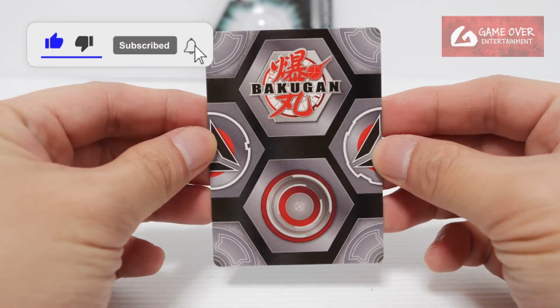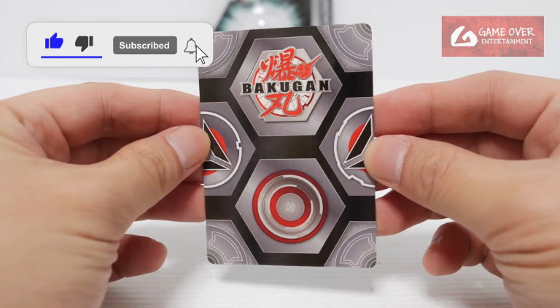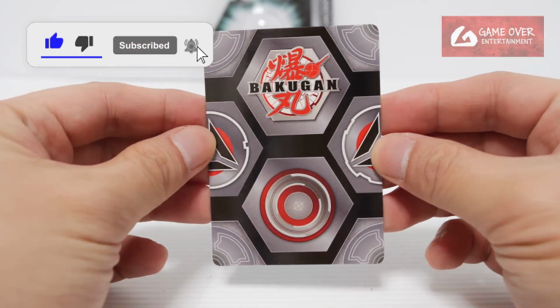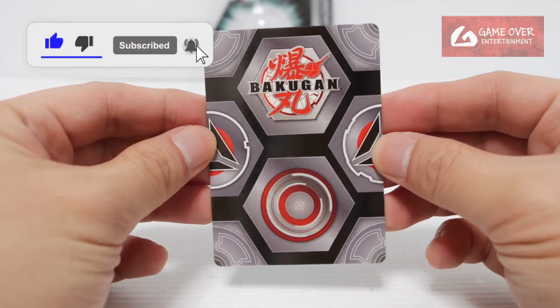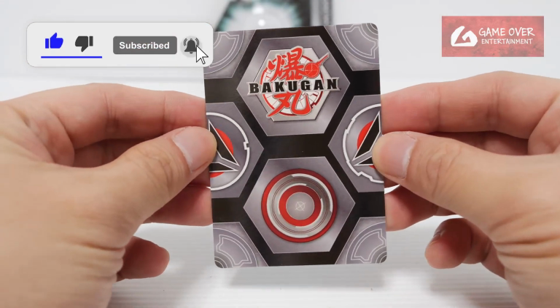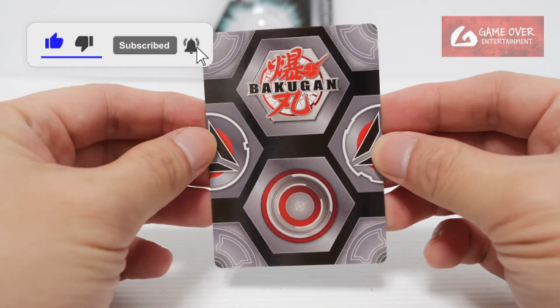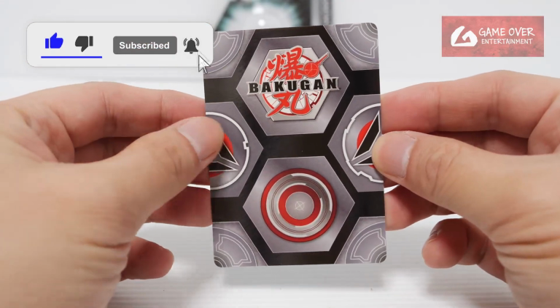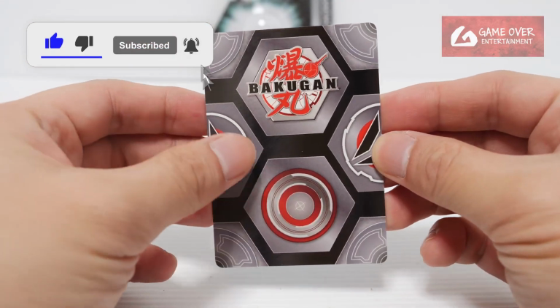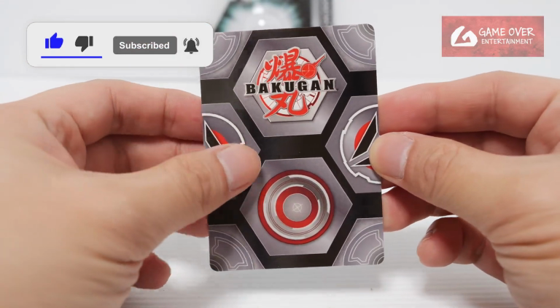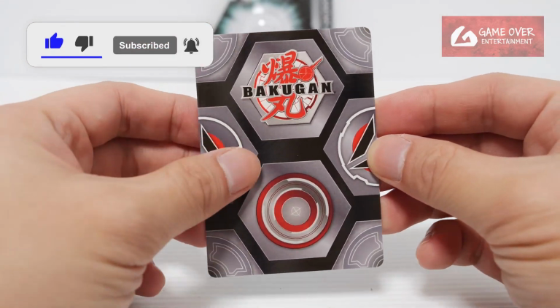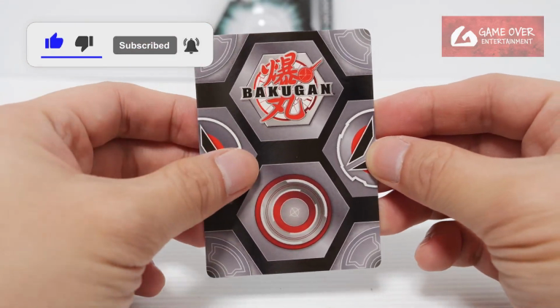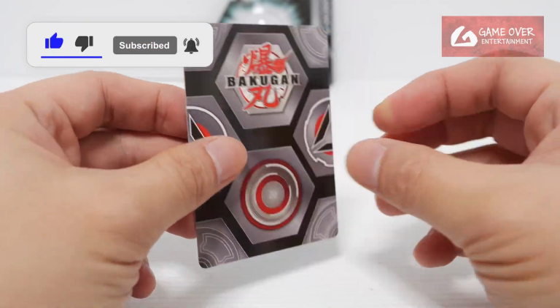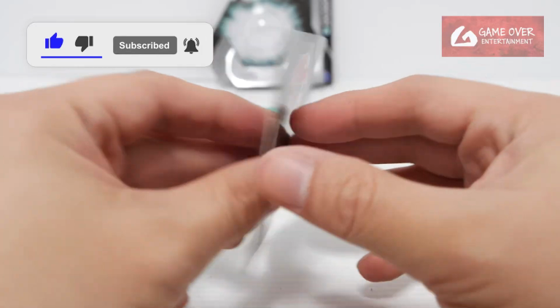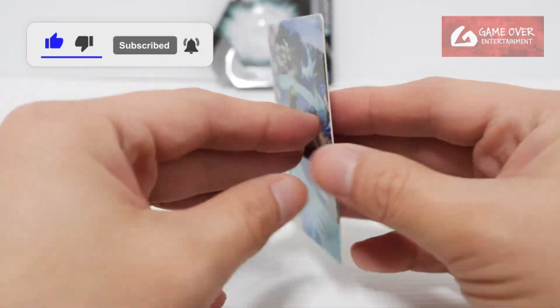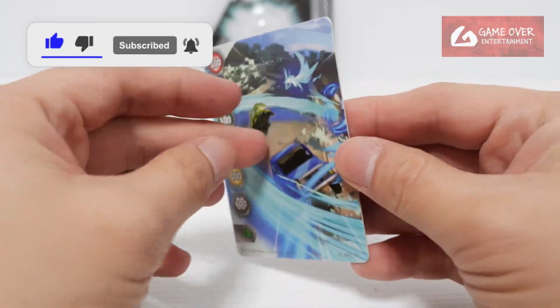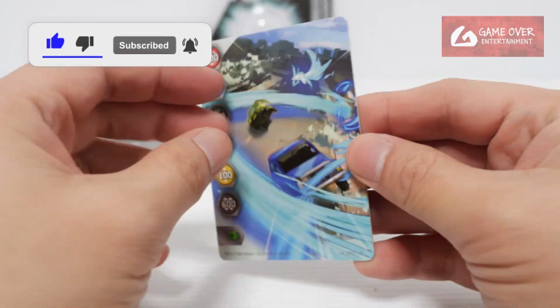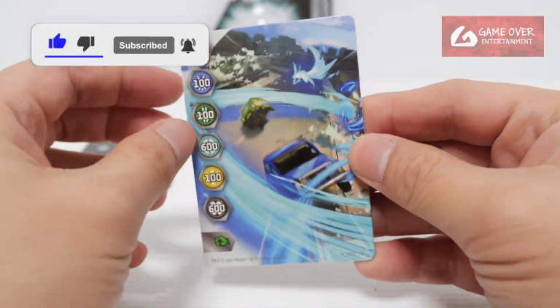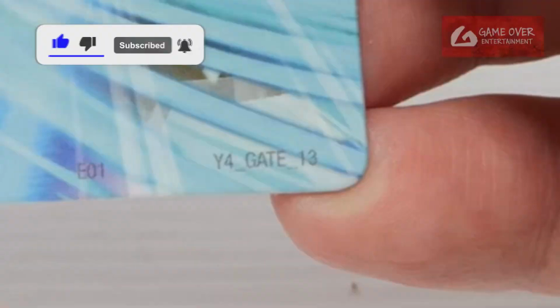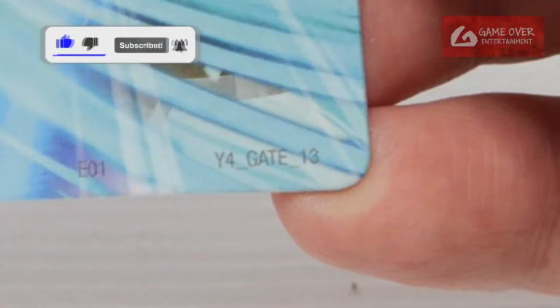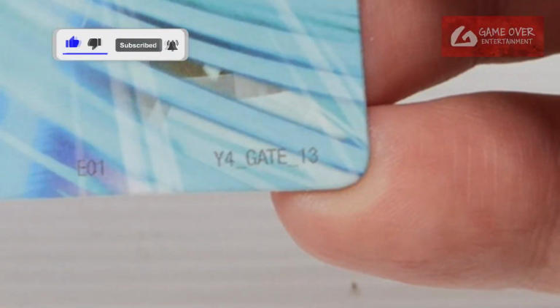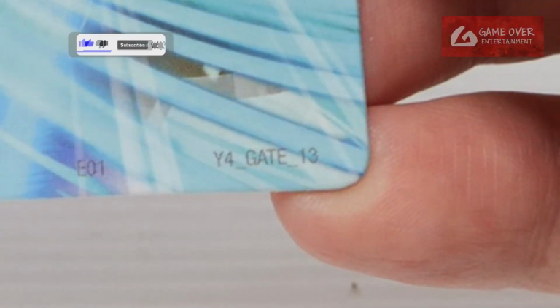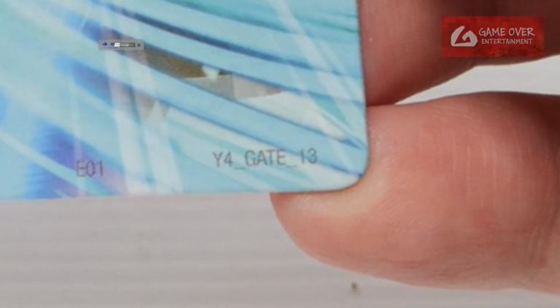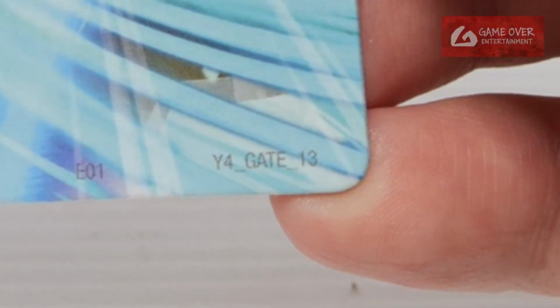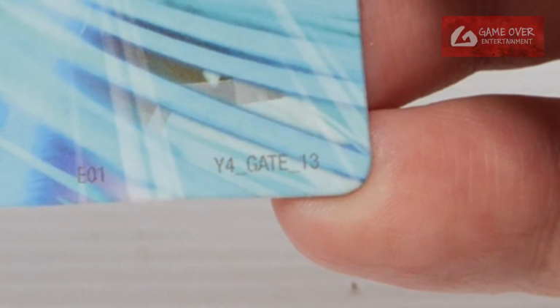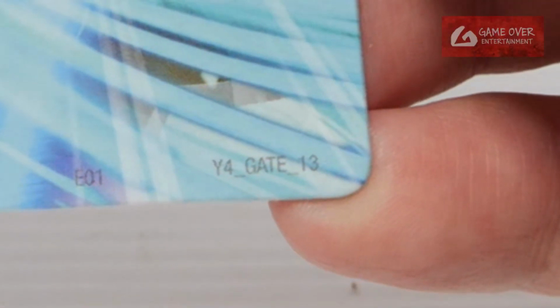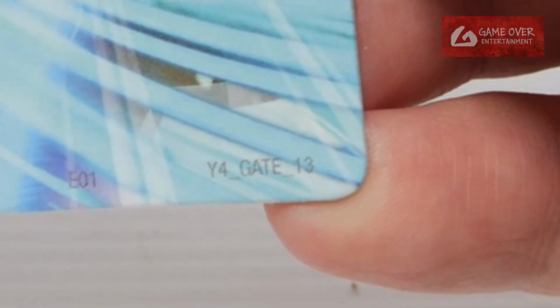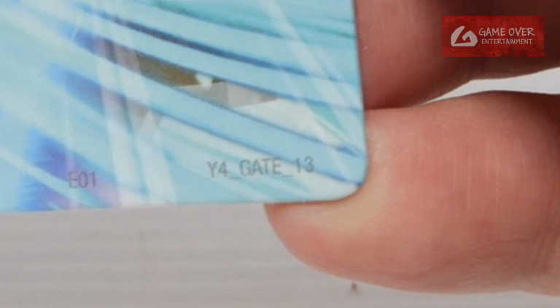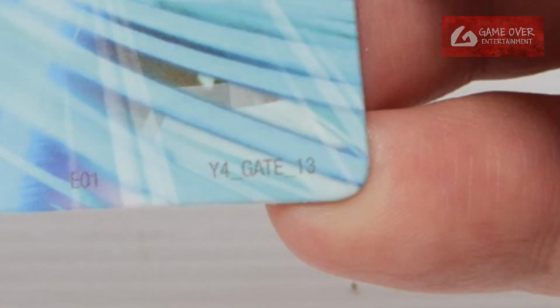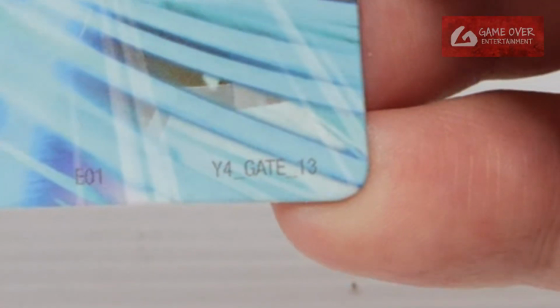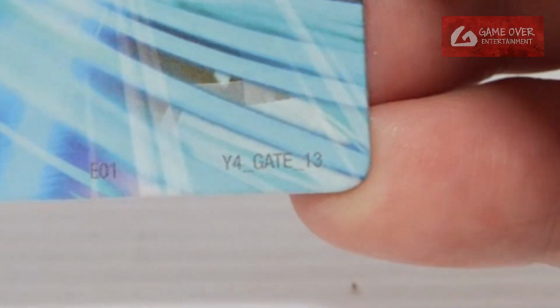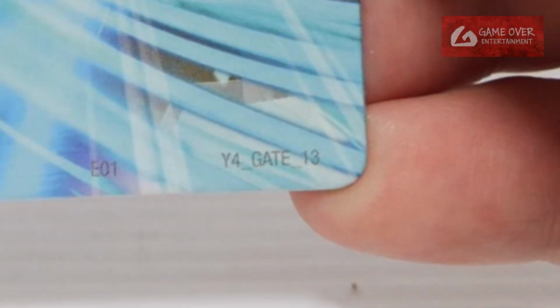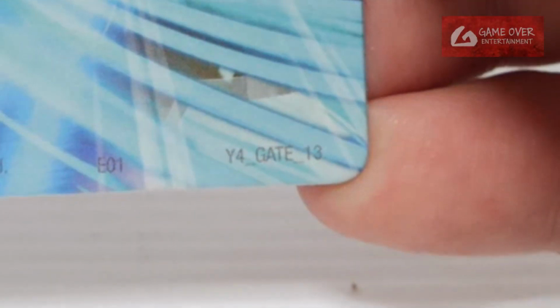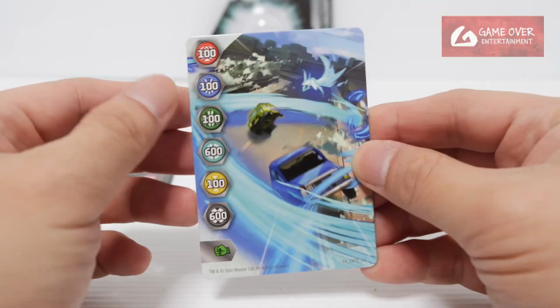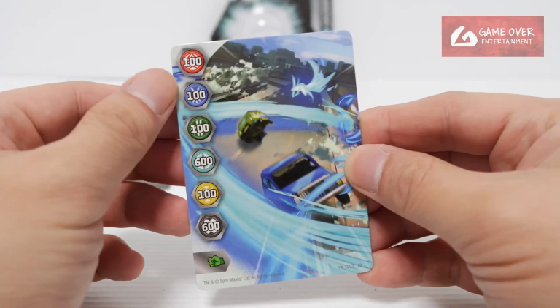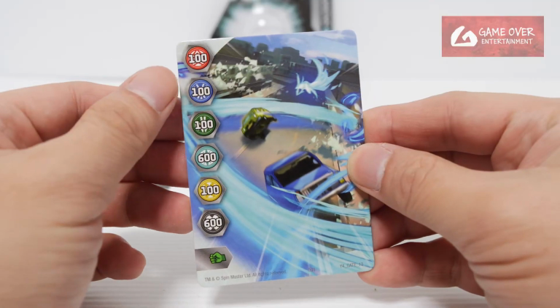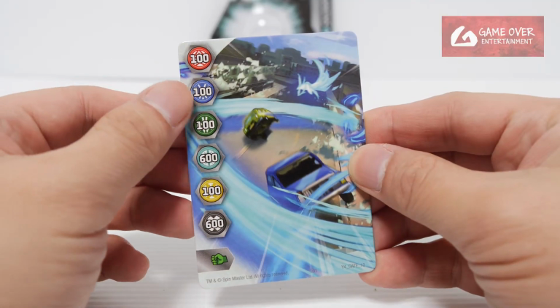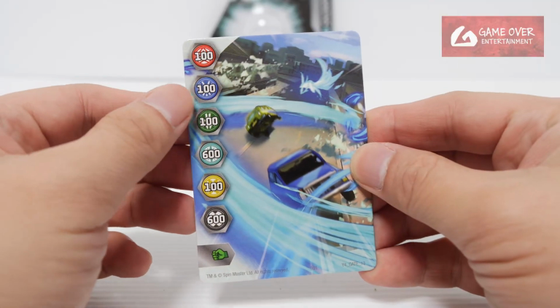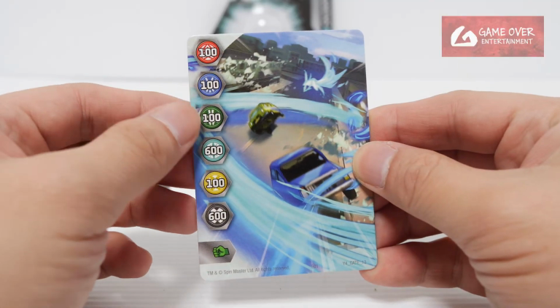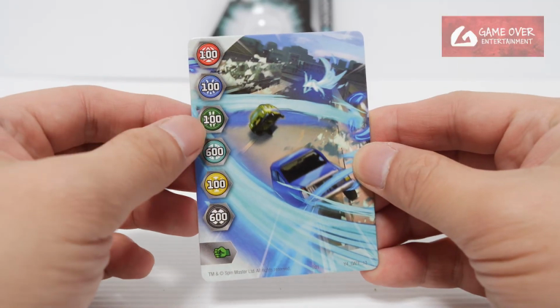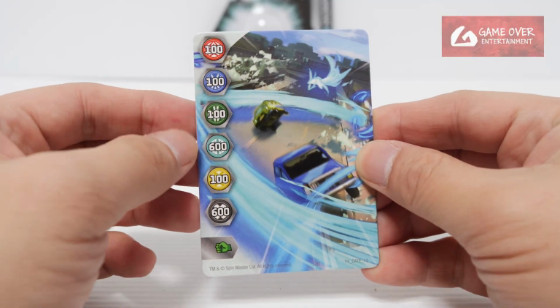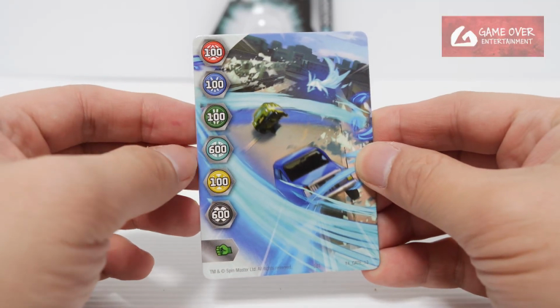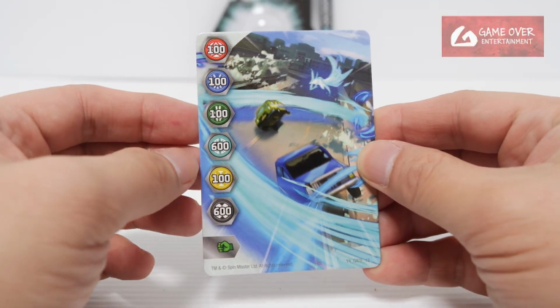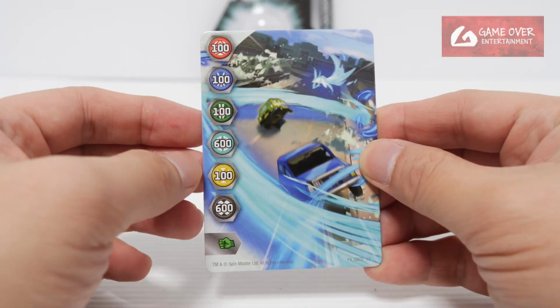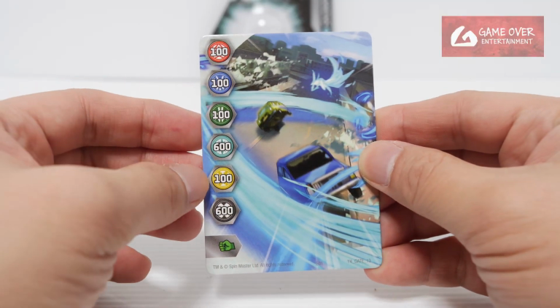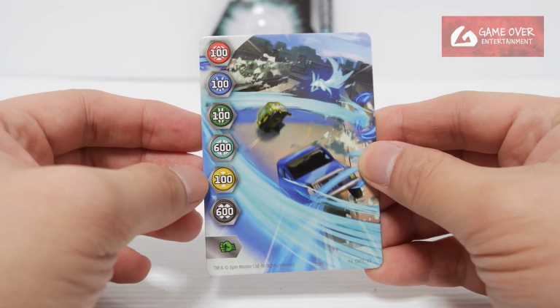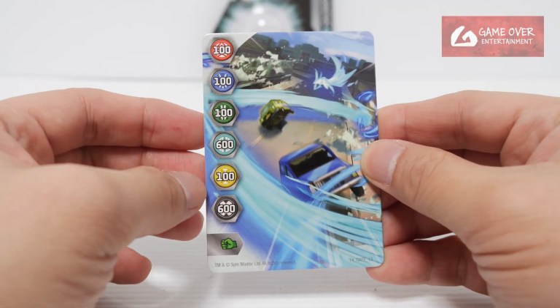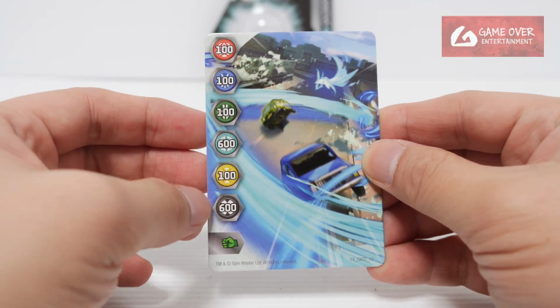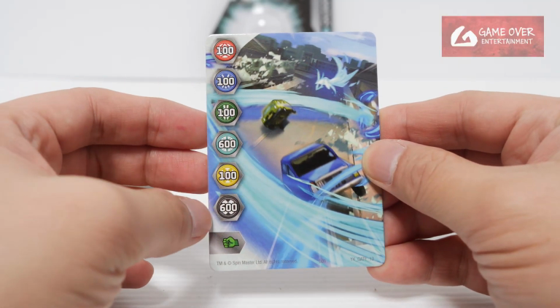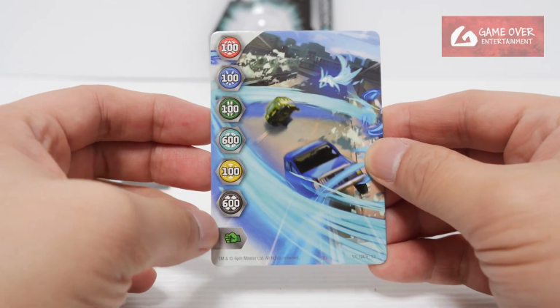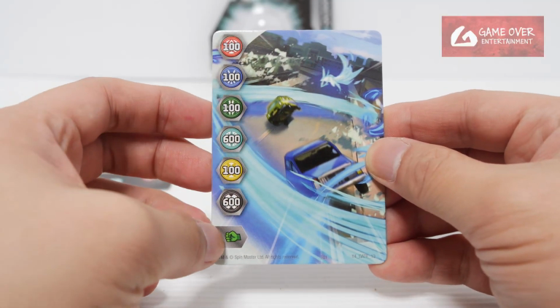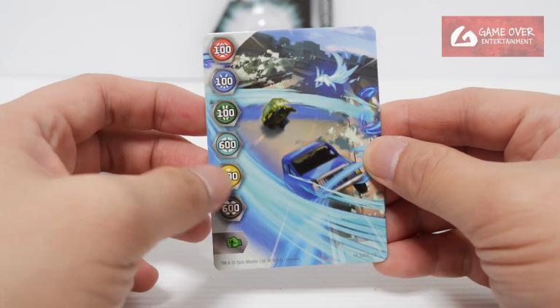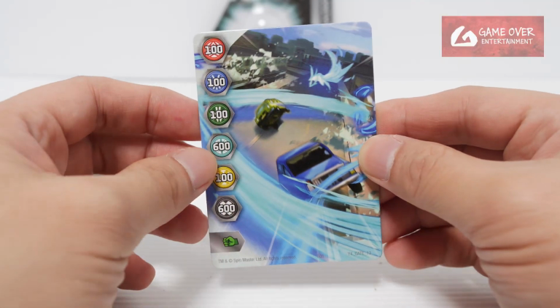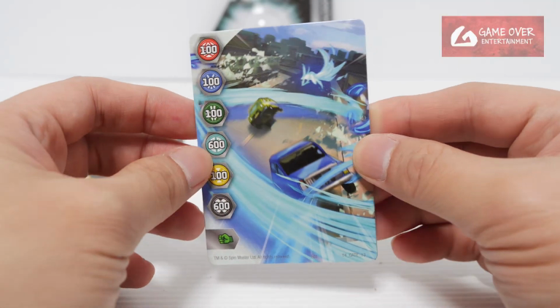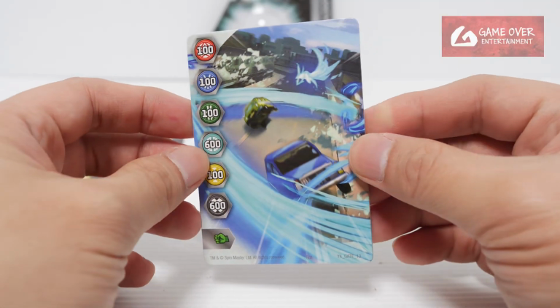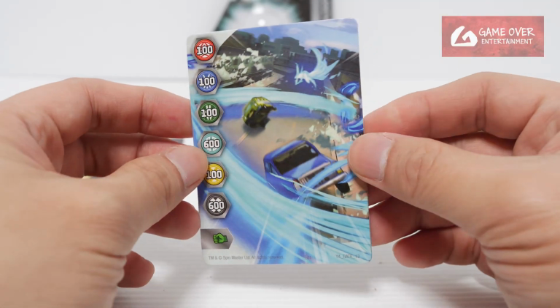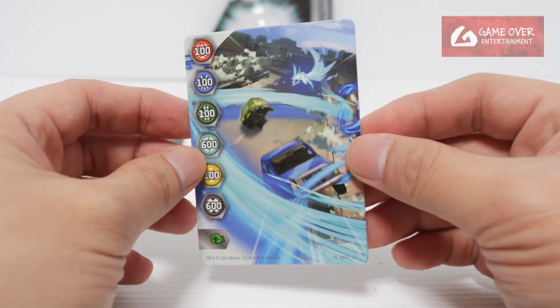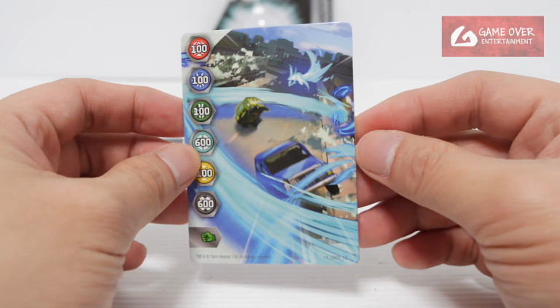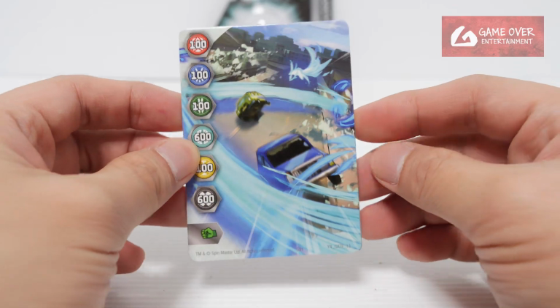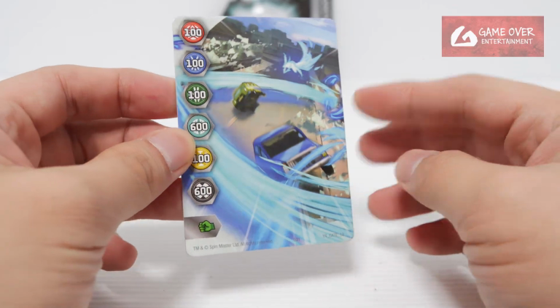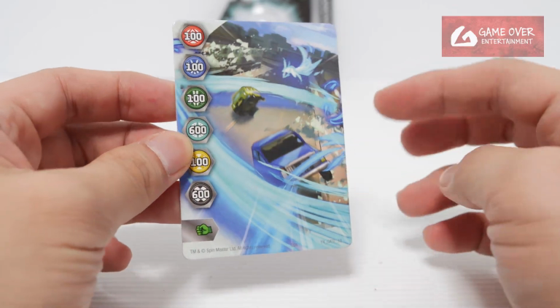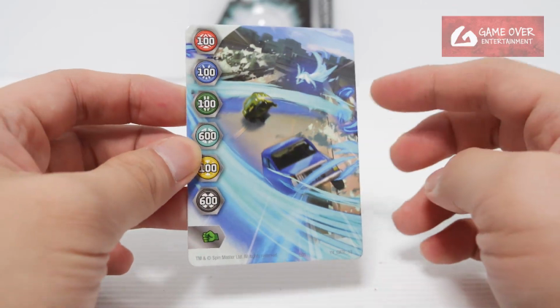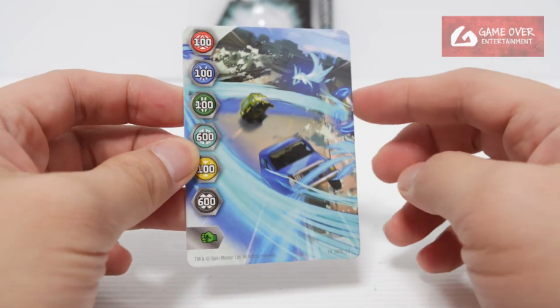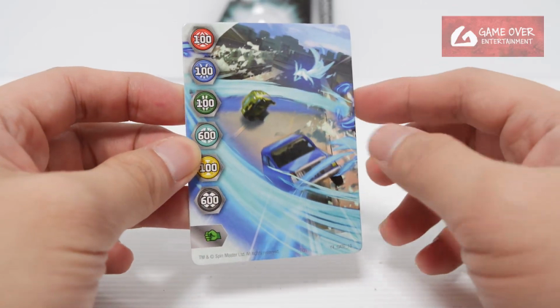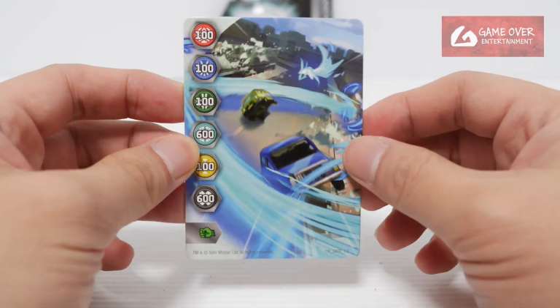Gate card — what gate card did we get? Year 4, gate 13: 100, 100, 100, 600, 100, 600, and a green fist. Seen these before.